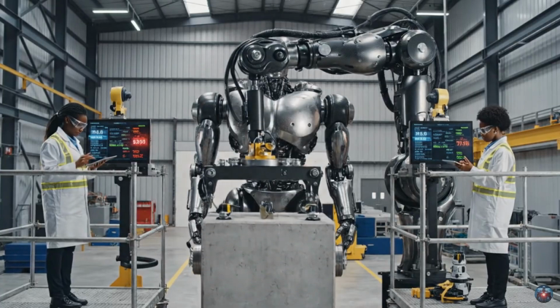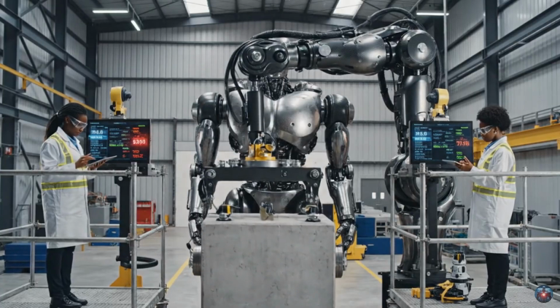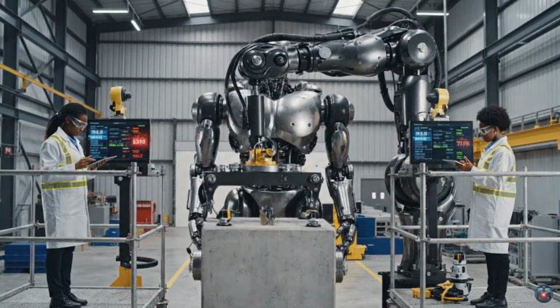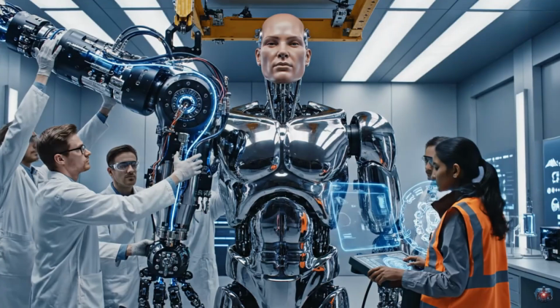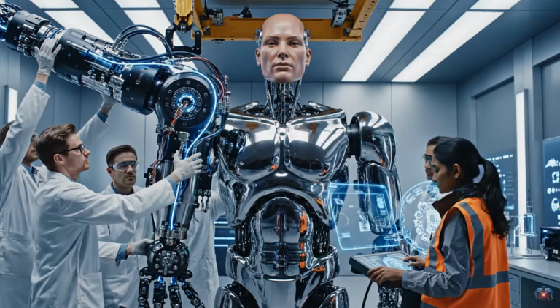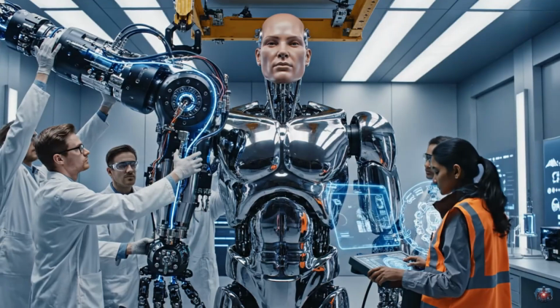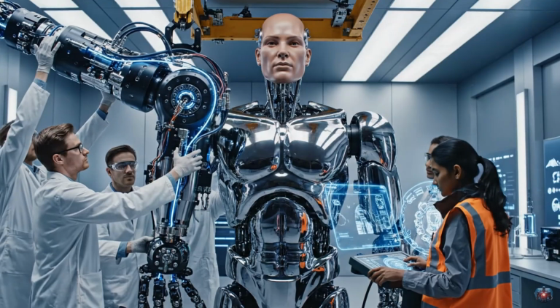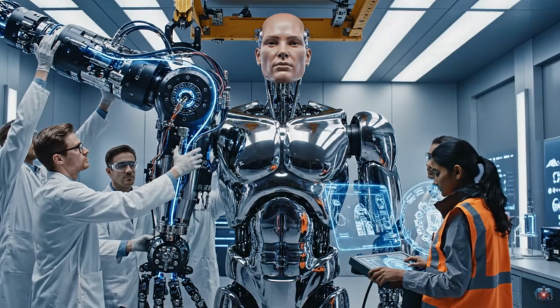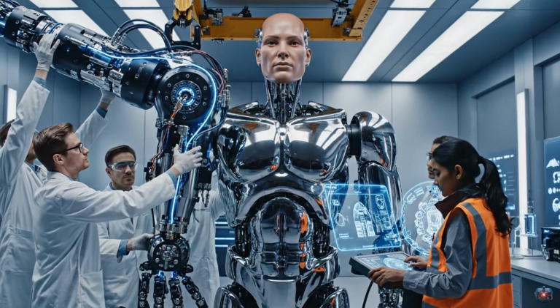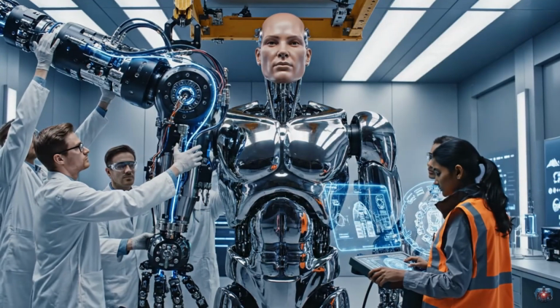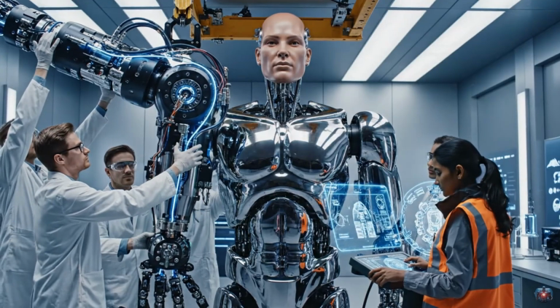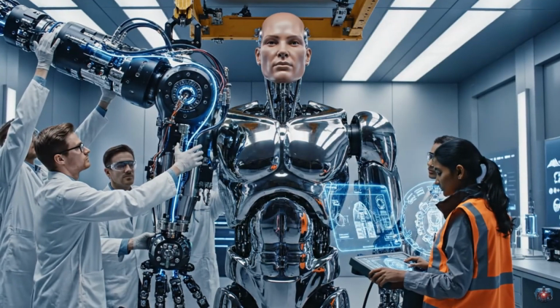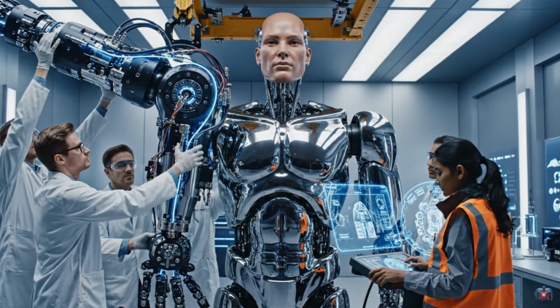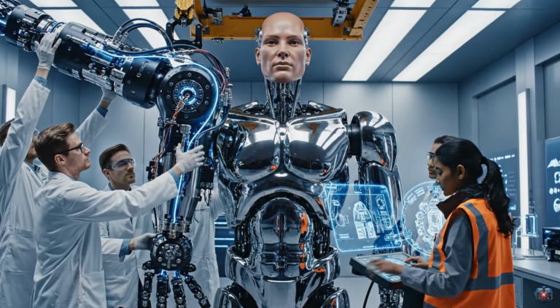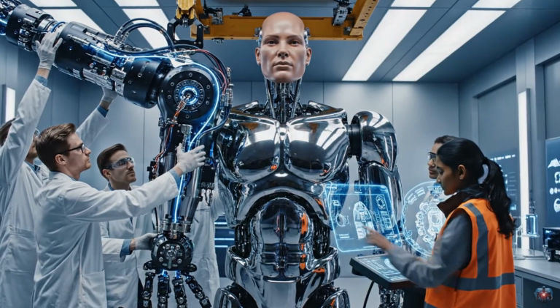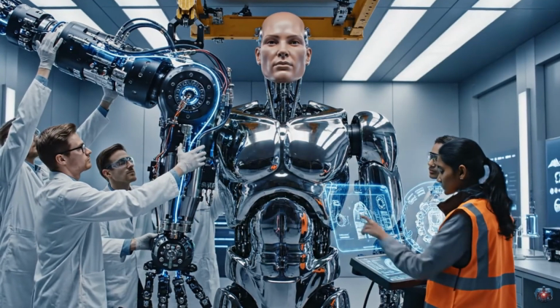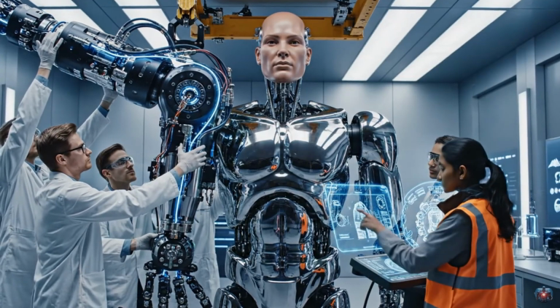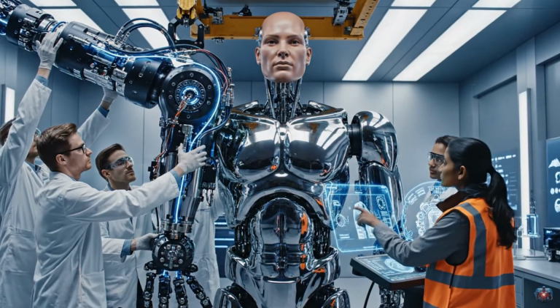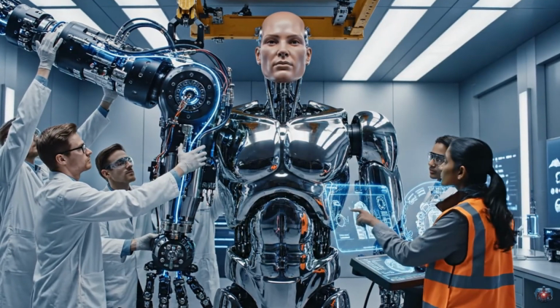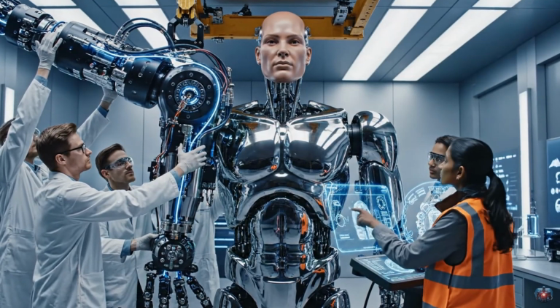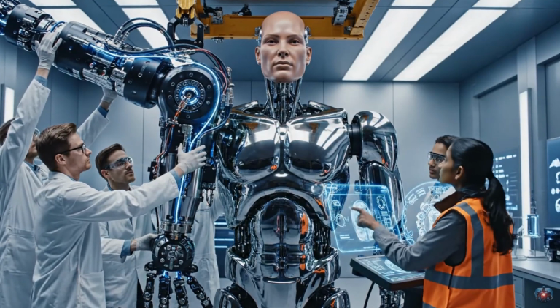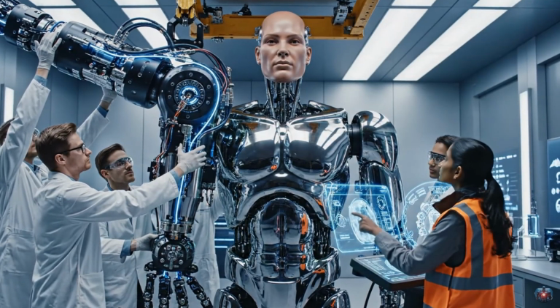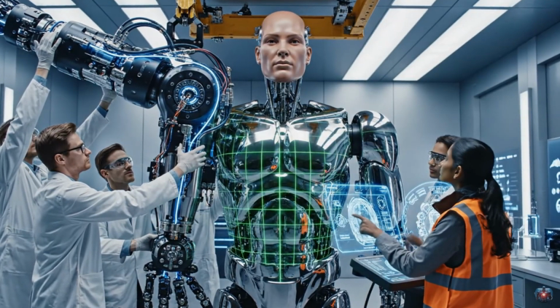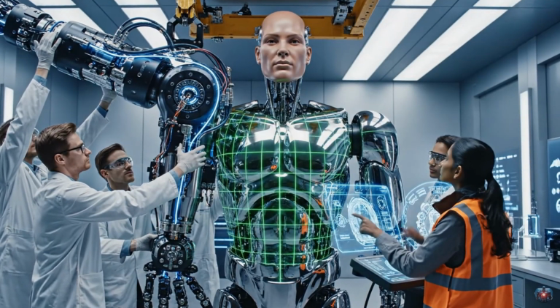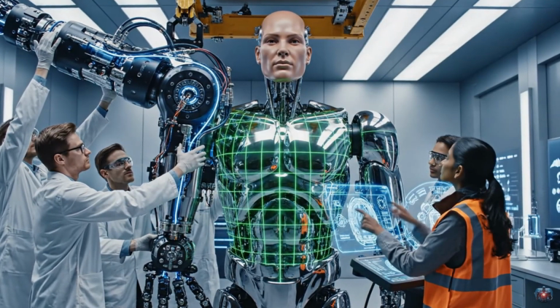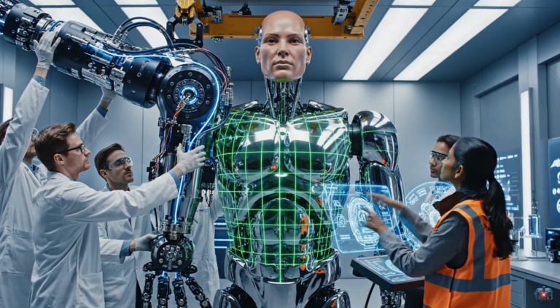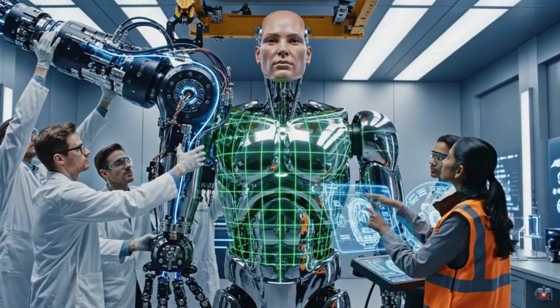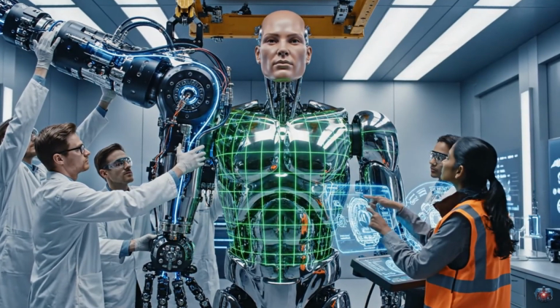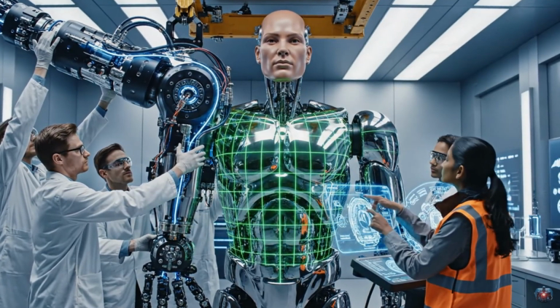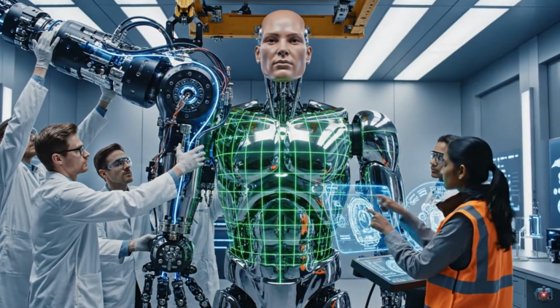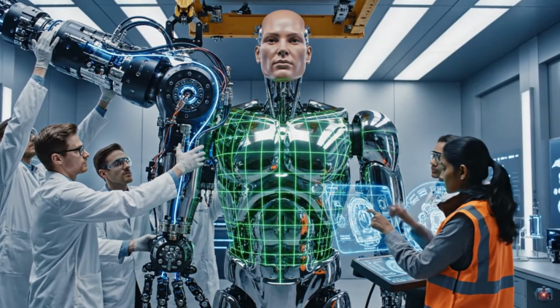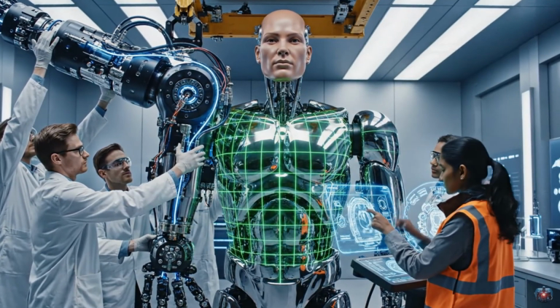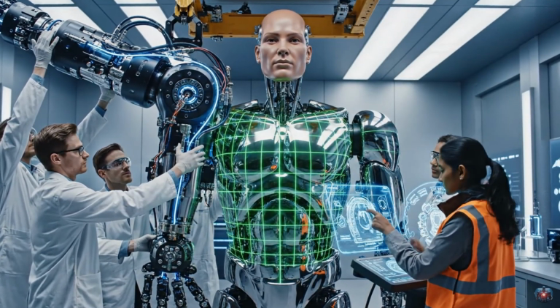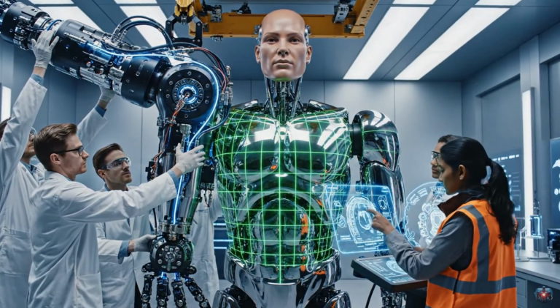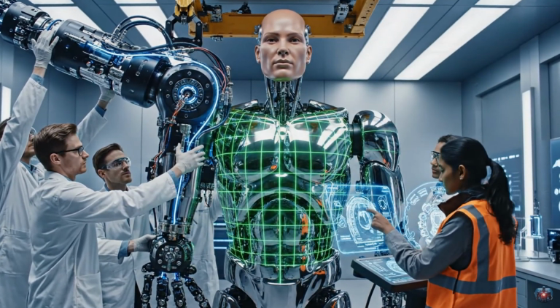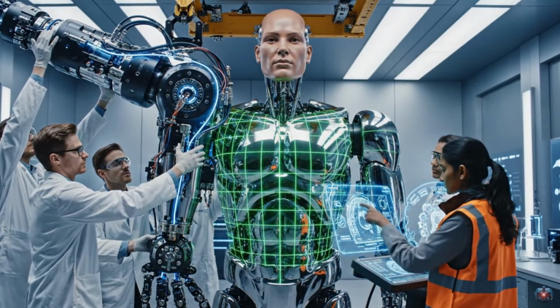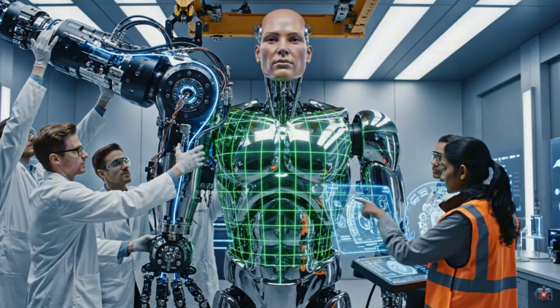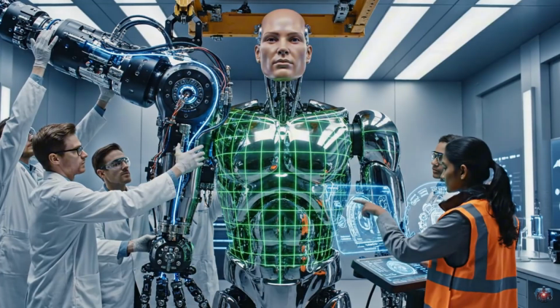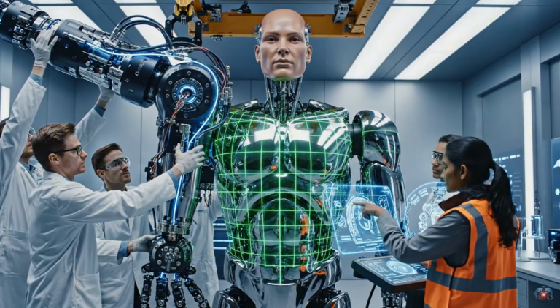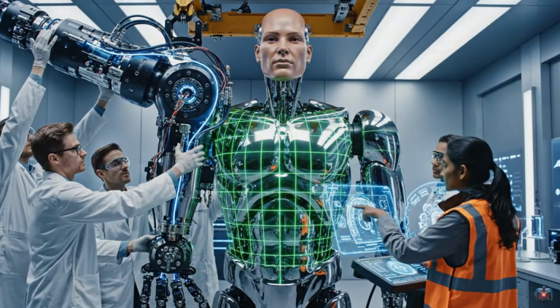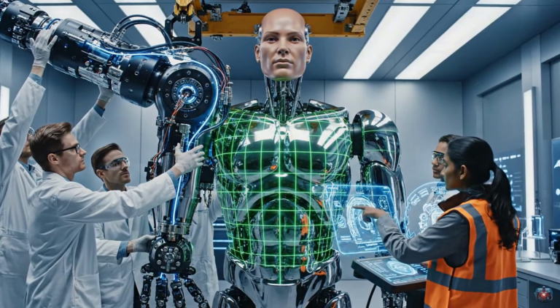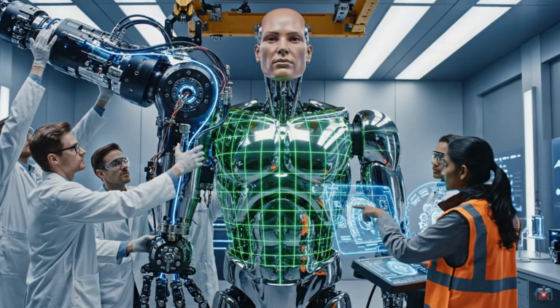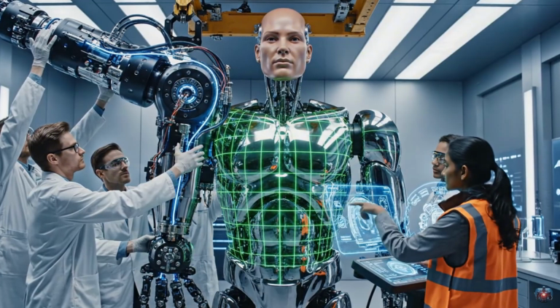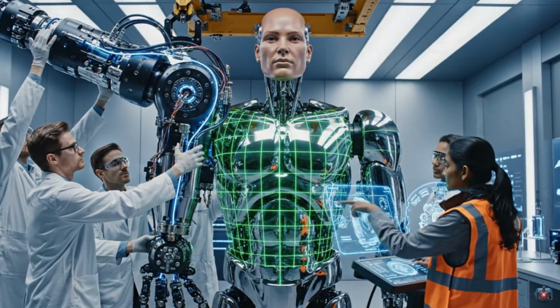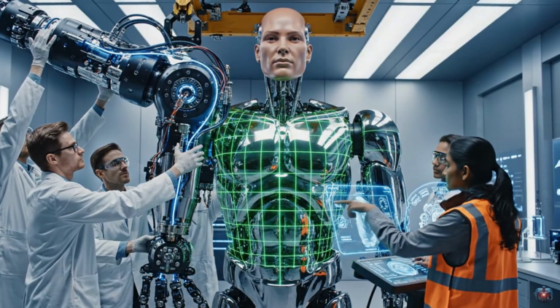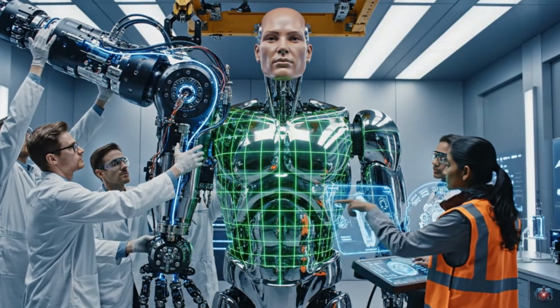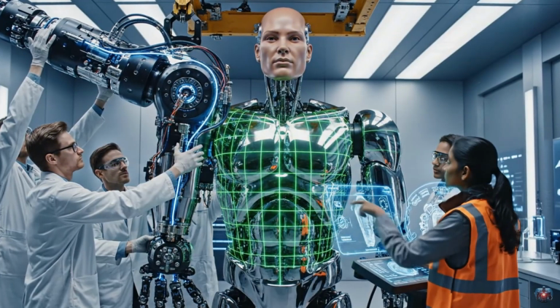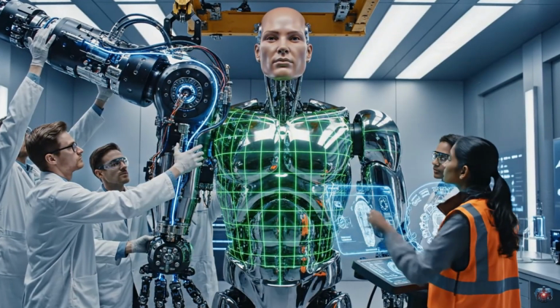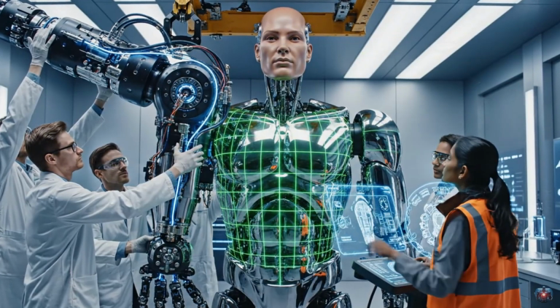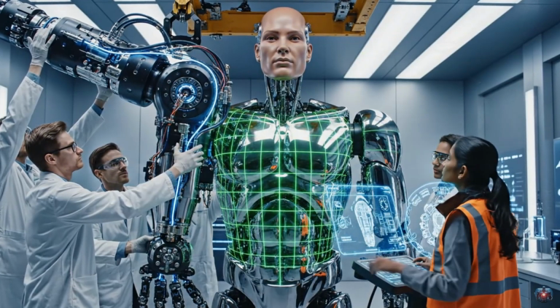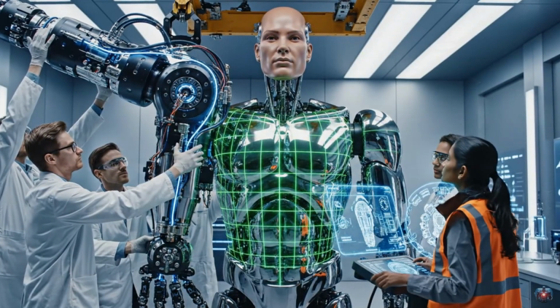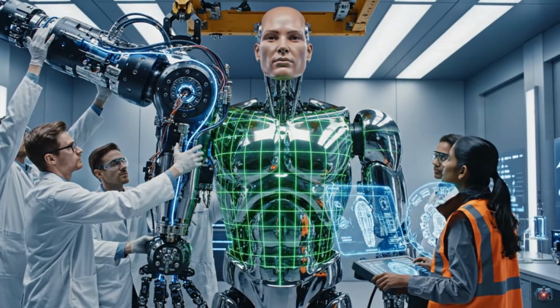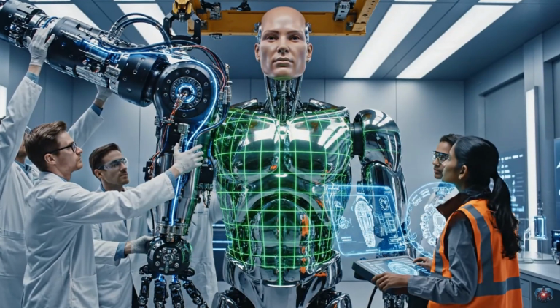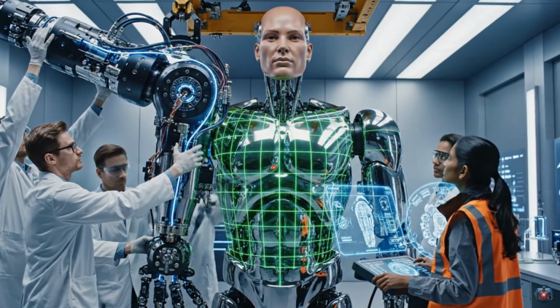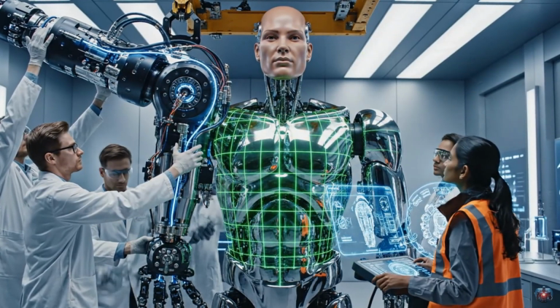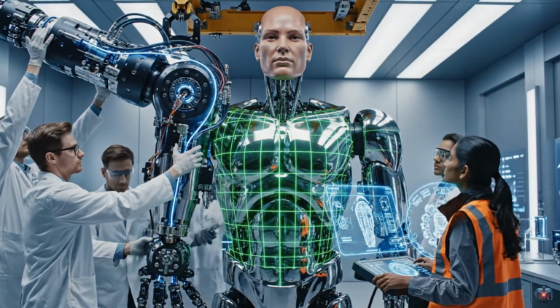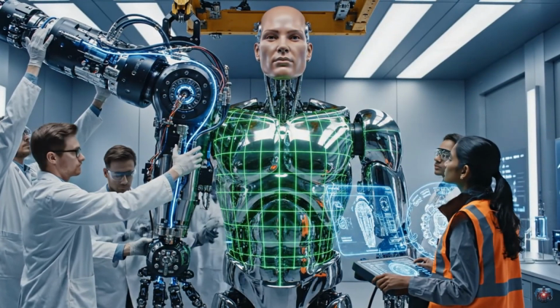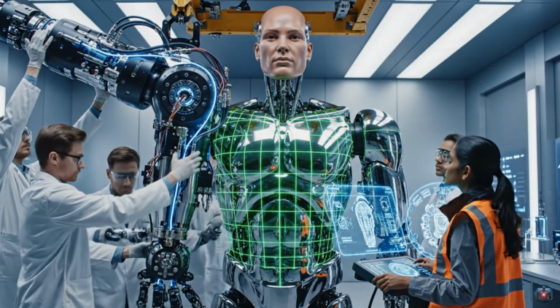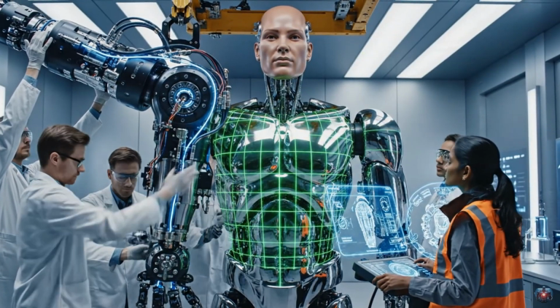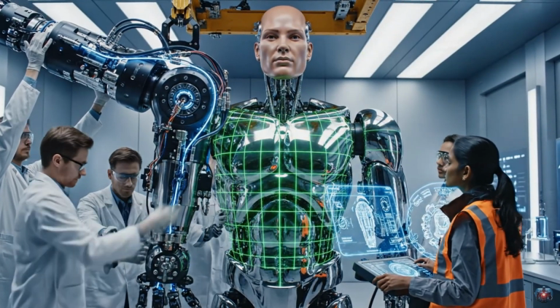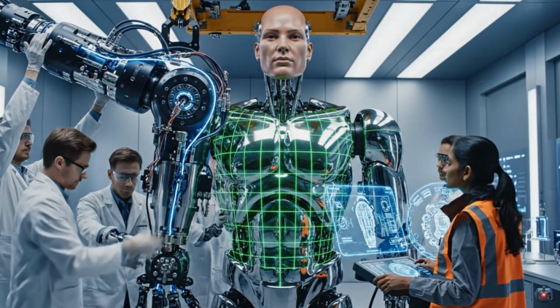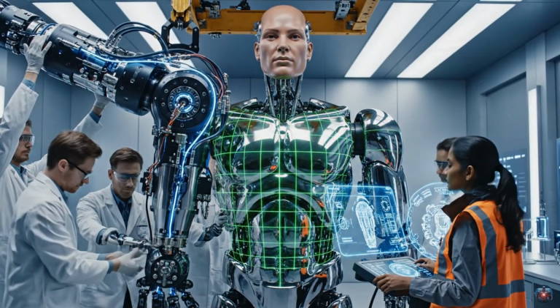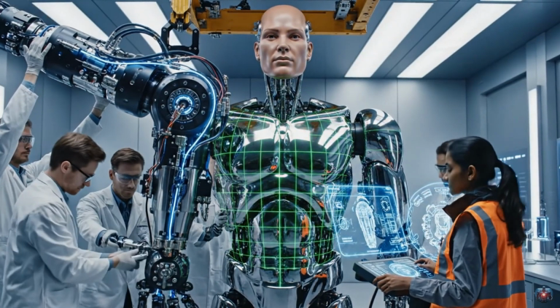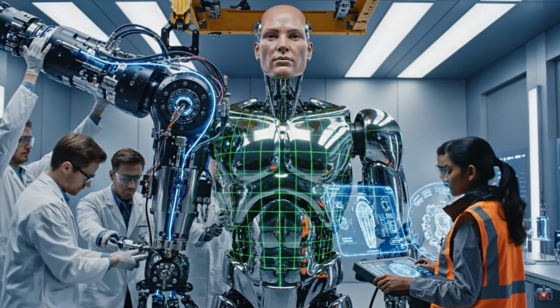Look seated. Check the pressure seals. Laser grid confirms perfect alignment. Torso stabilization is nominal.